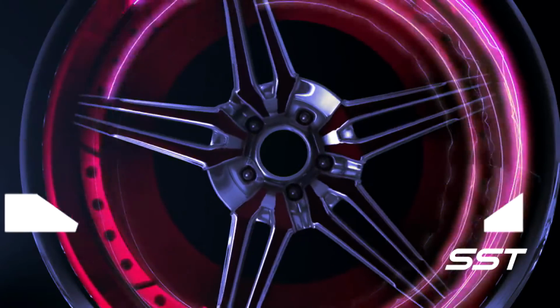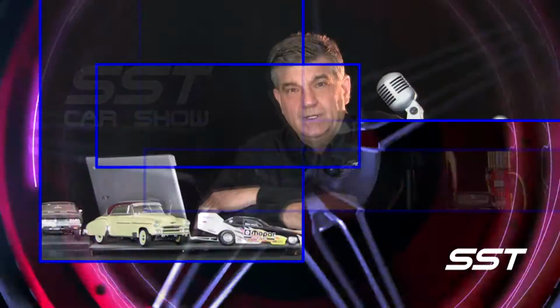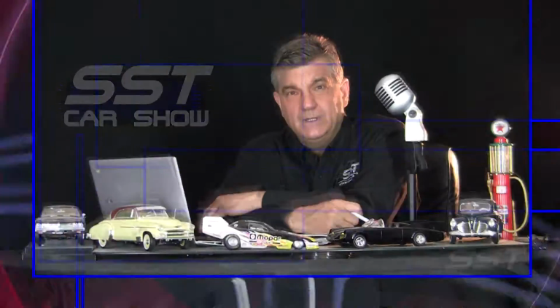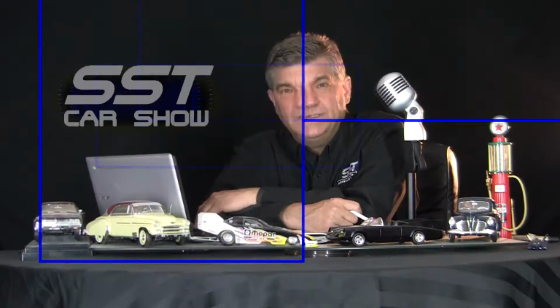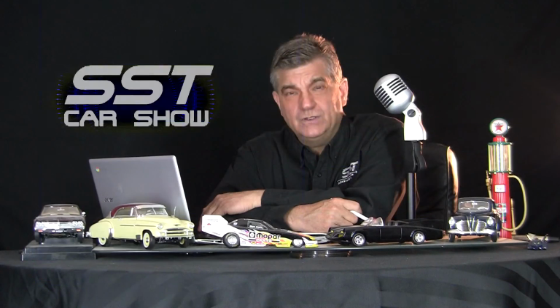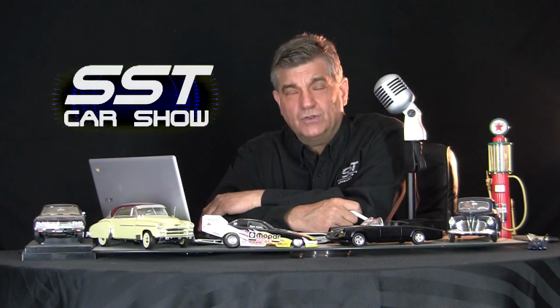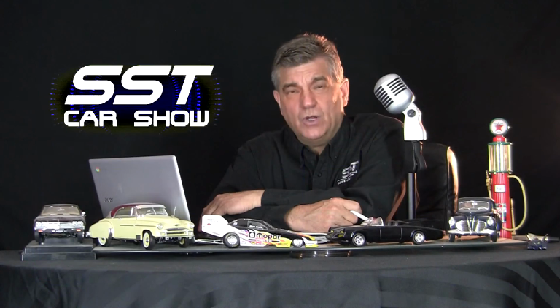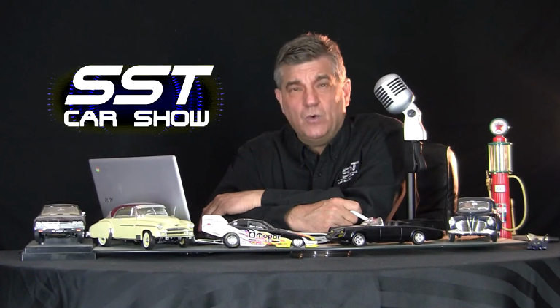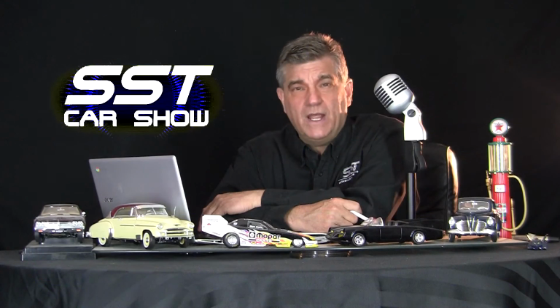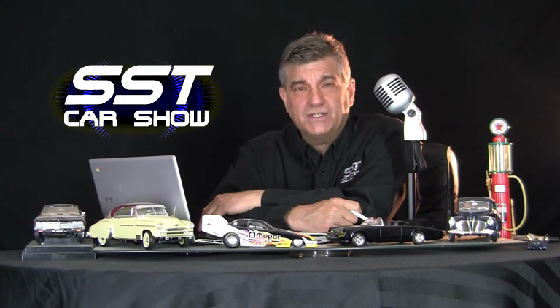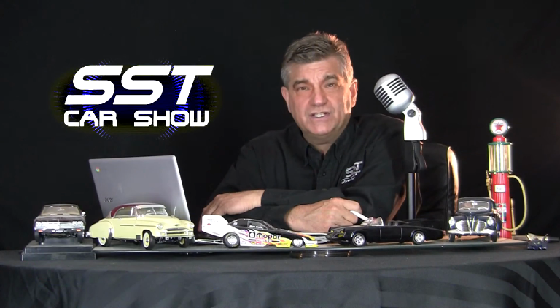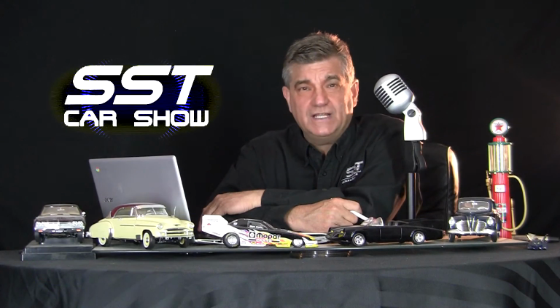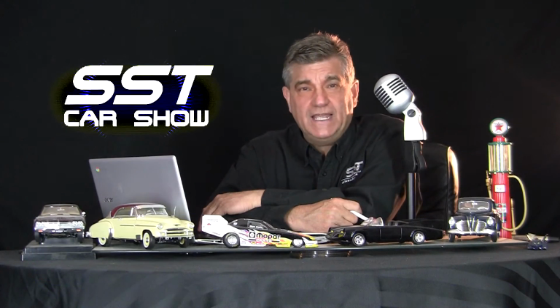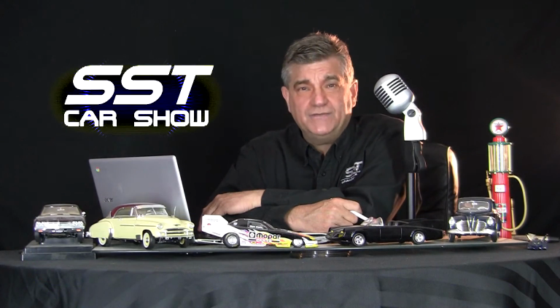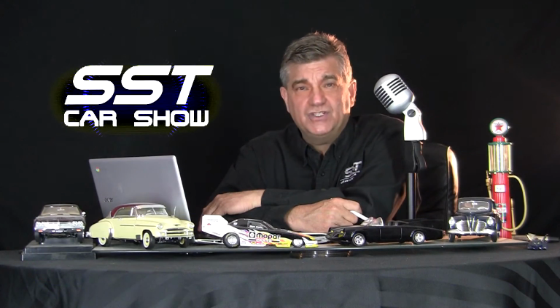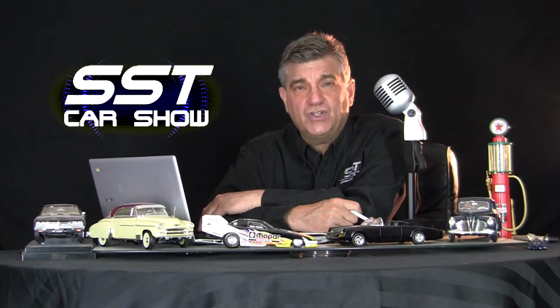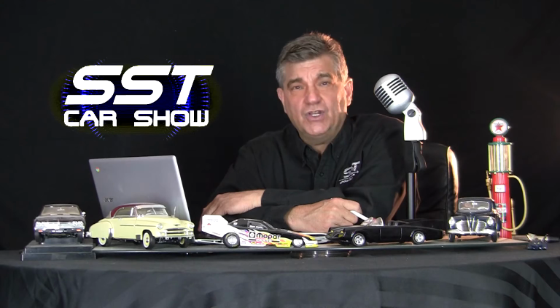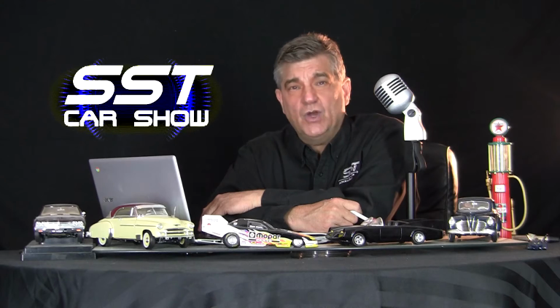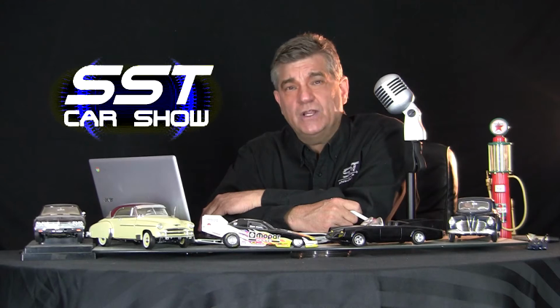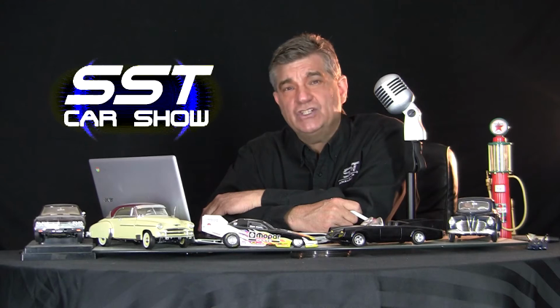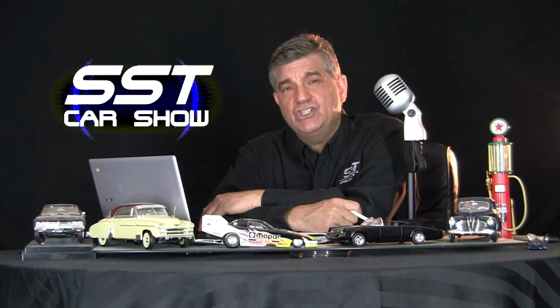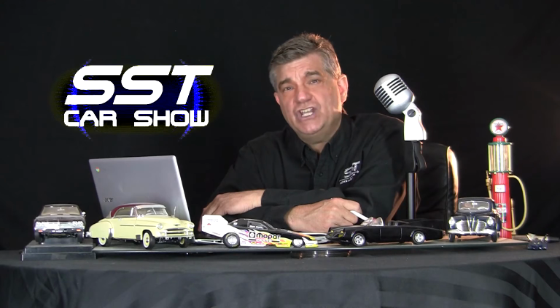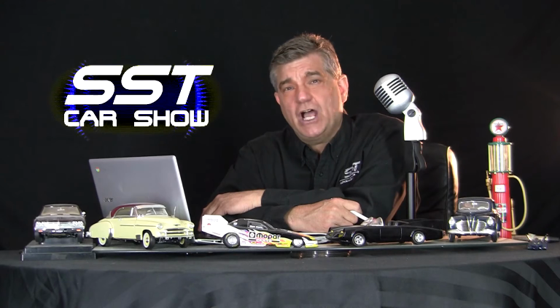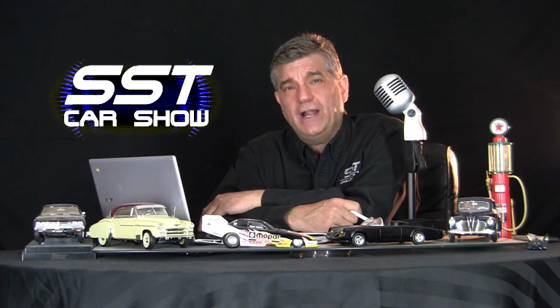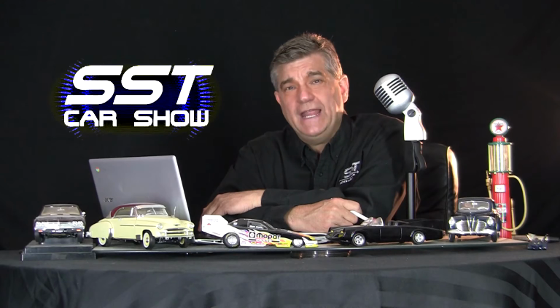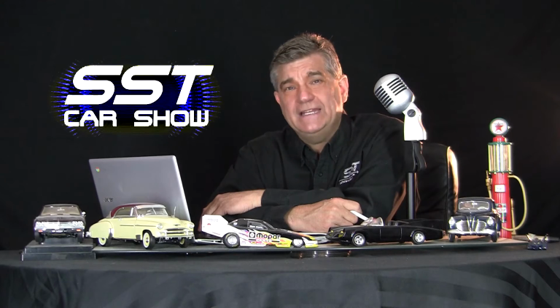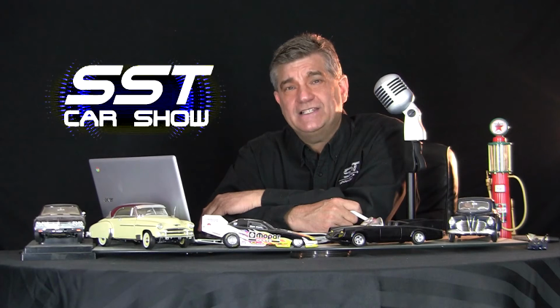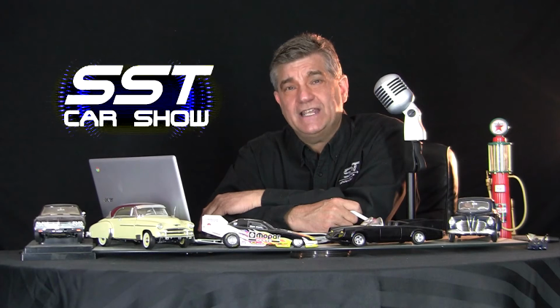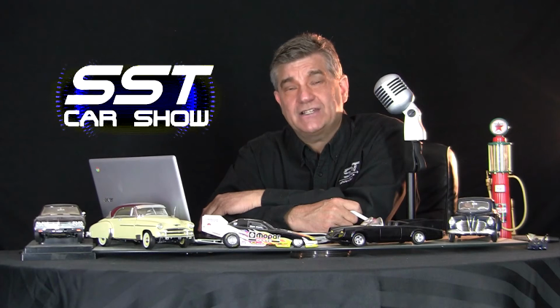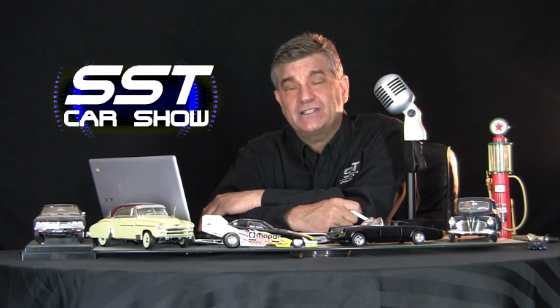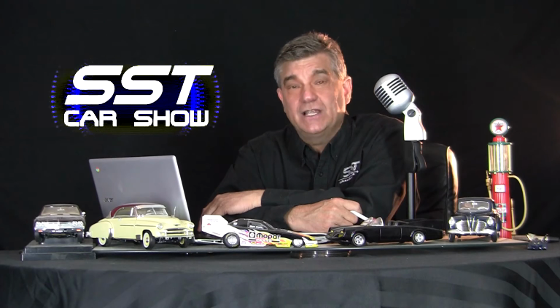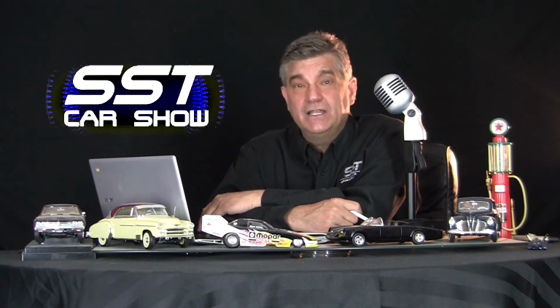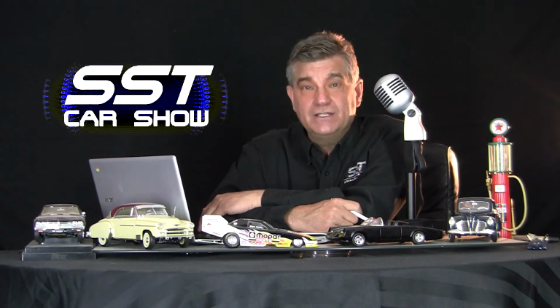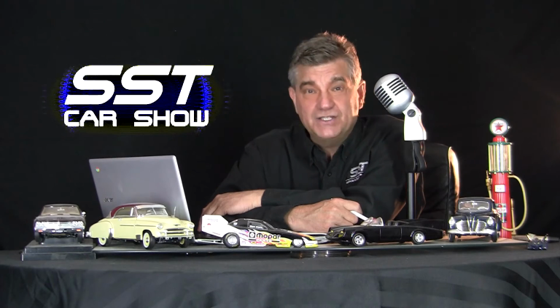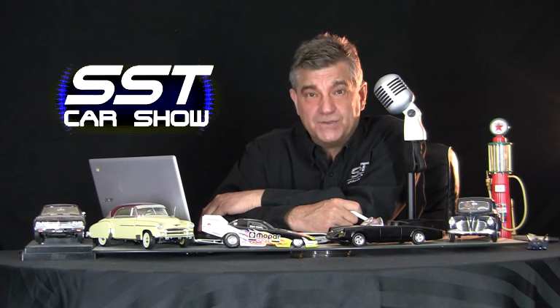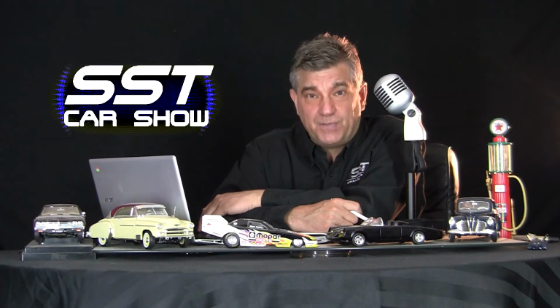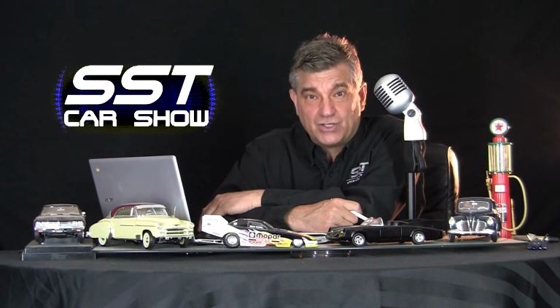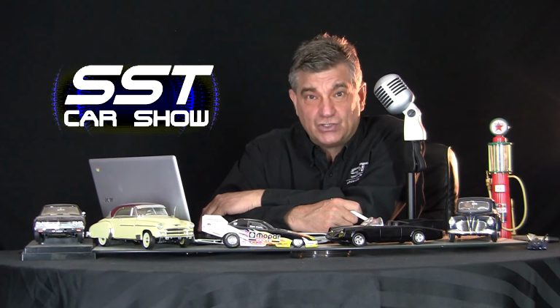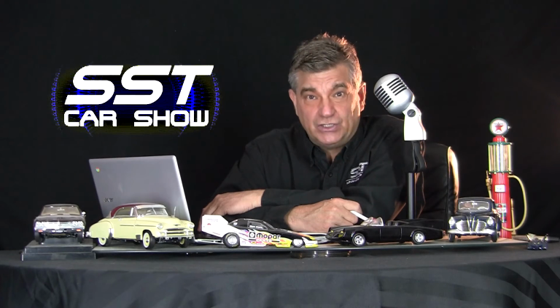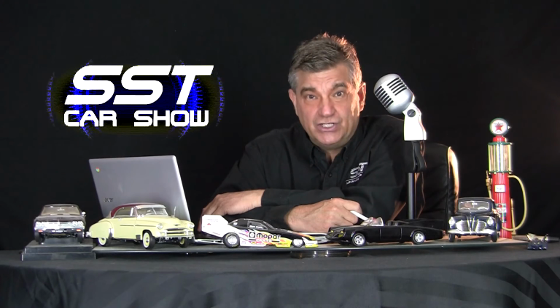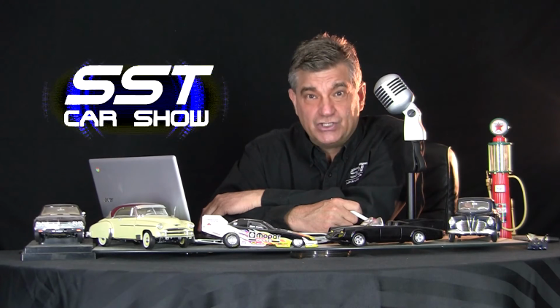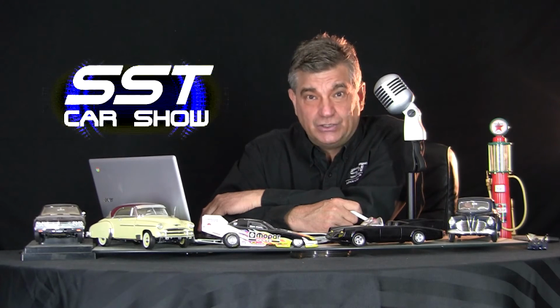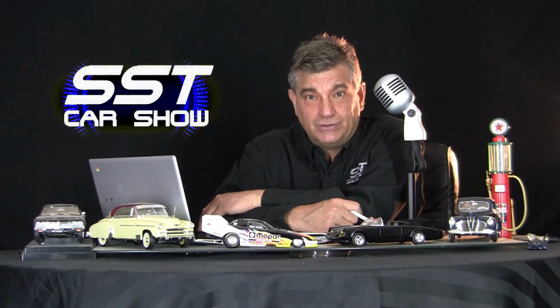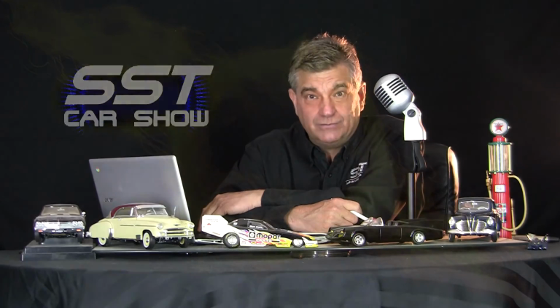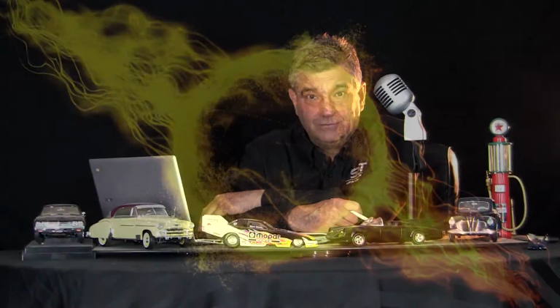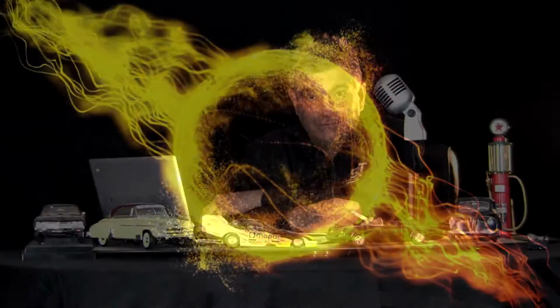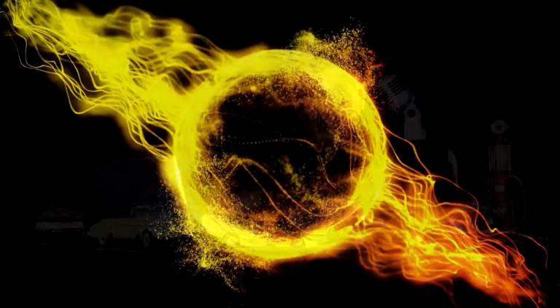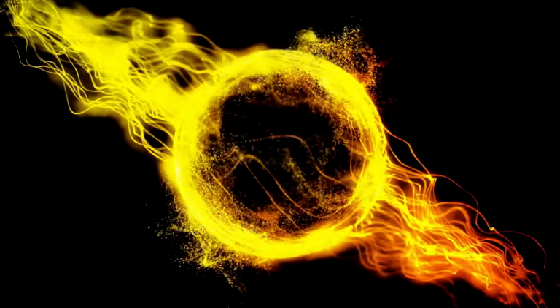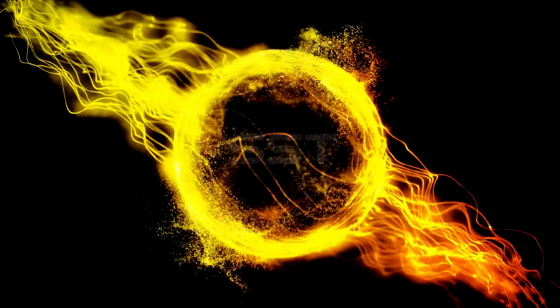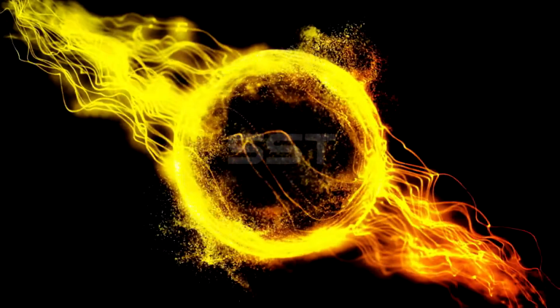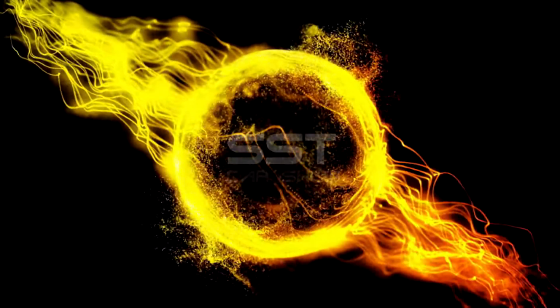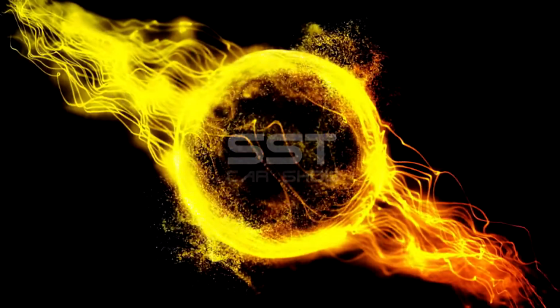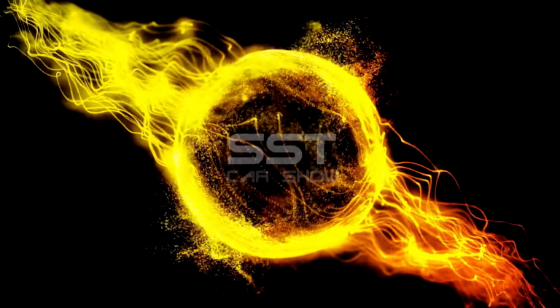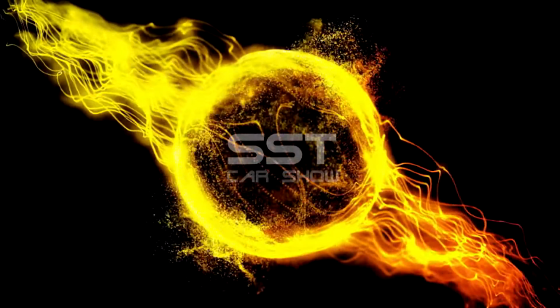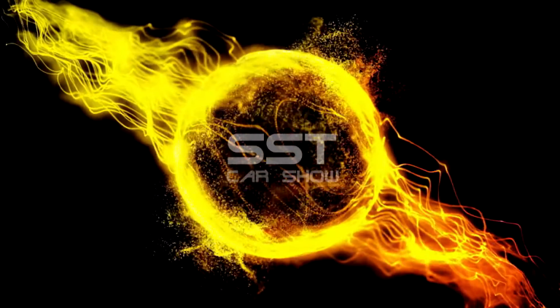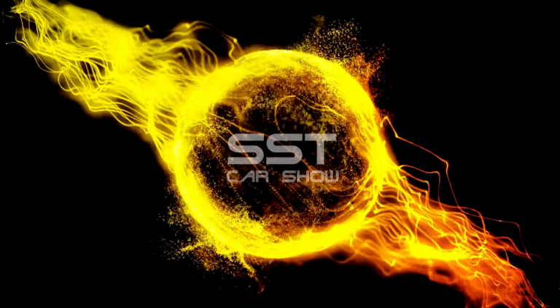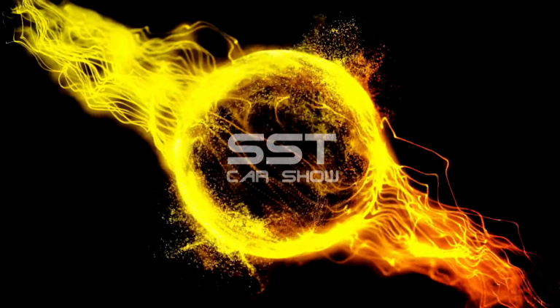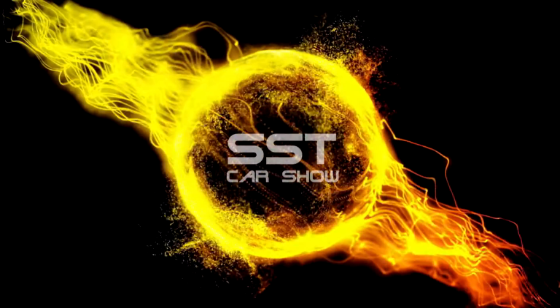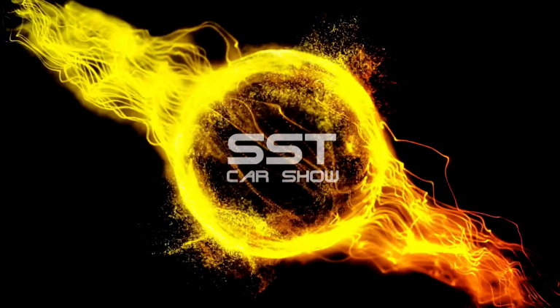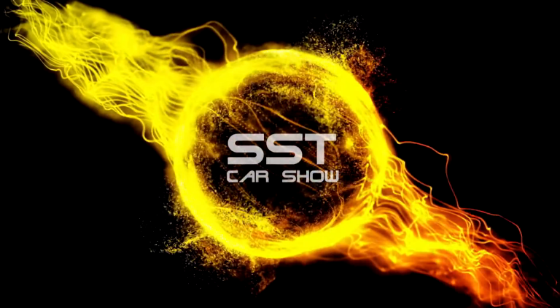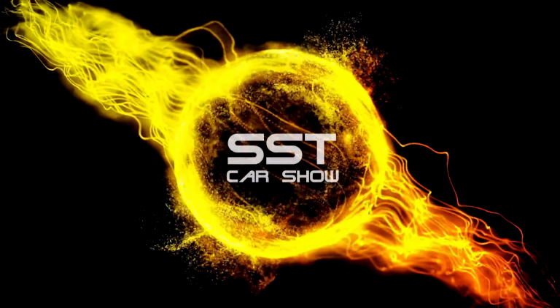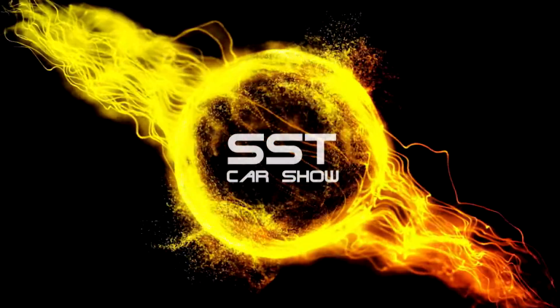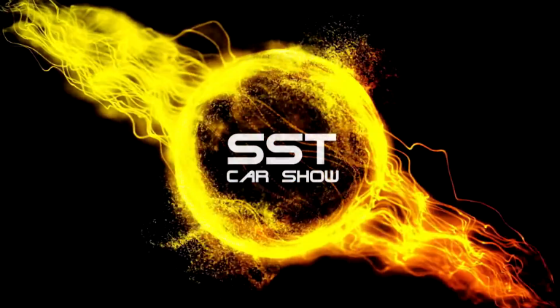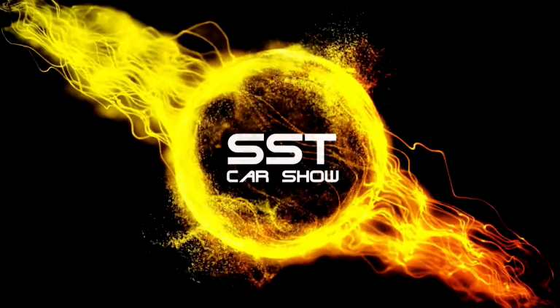Don't go away. Still ahead, the Toyota GR86 Special Edition. You are watching SST.